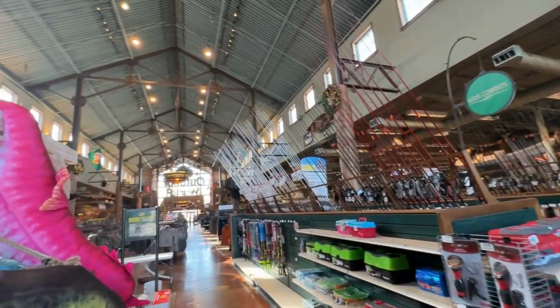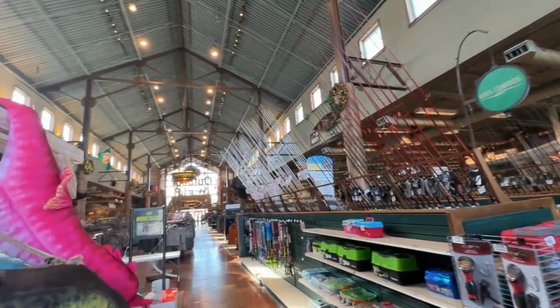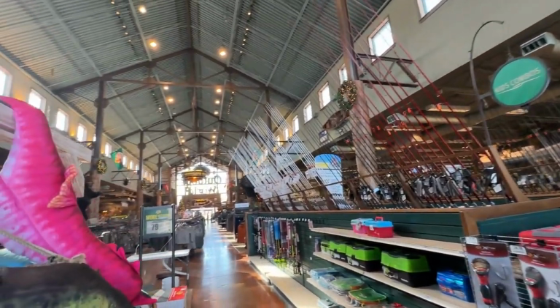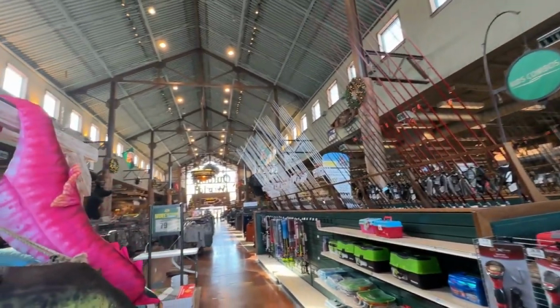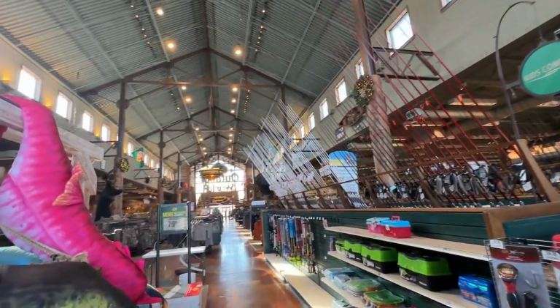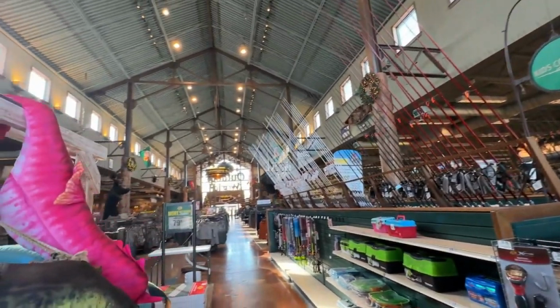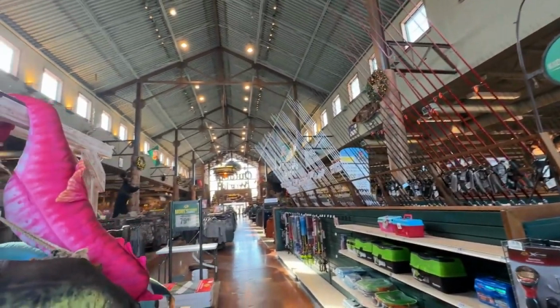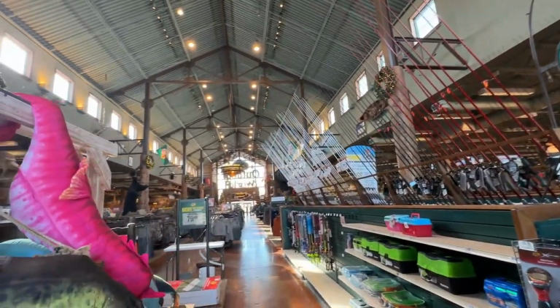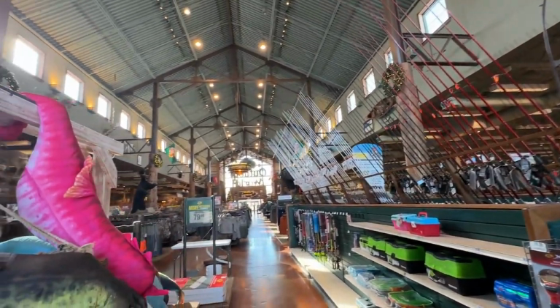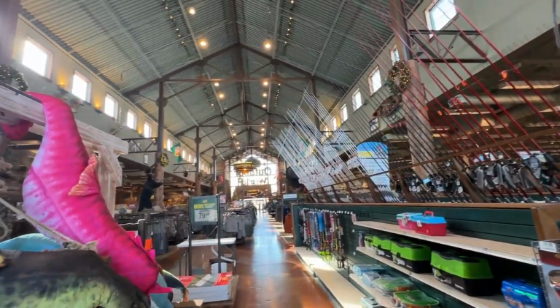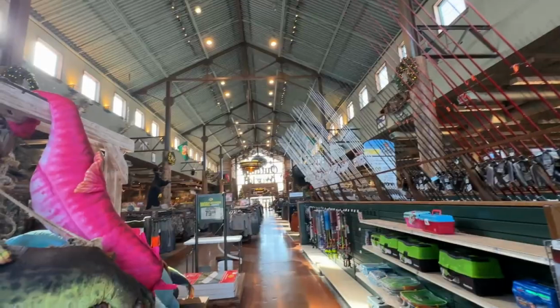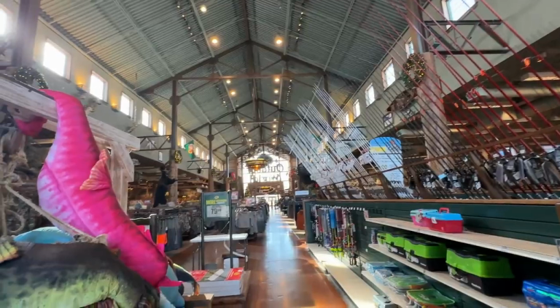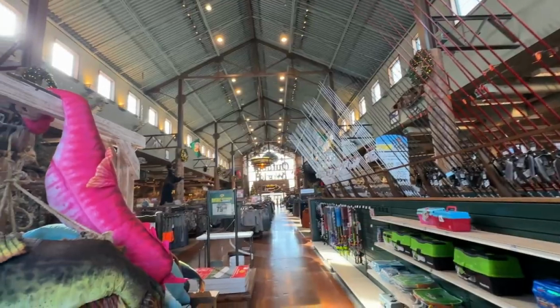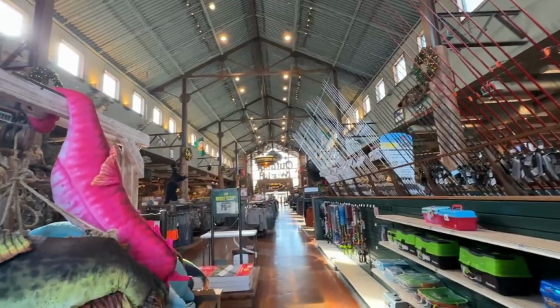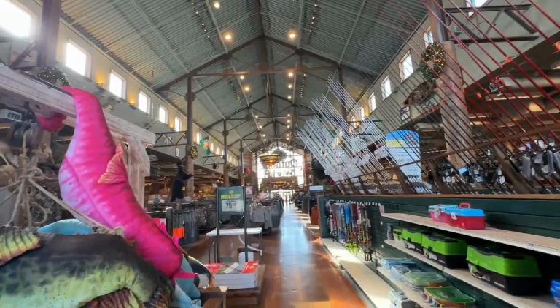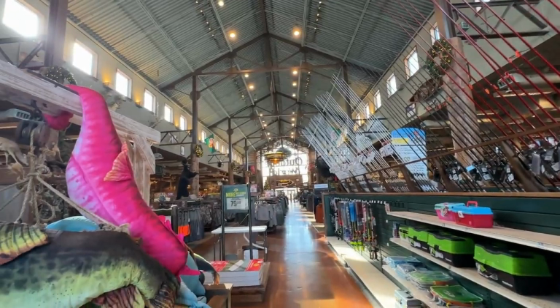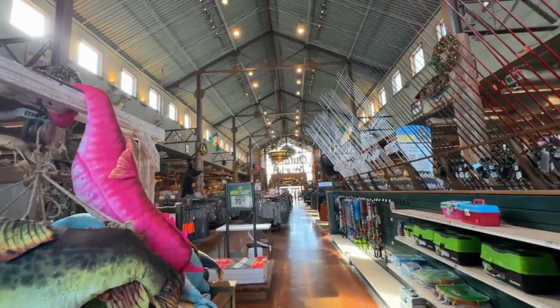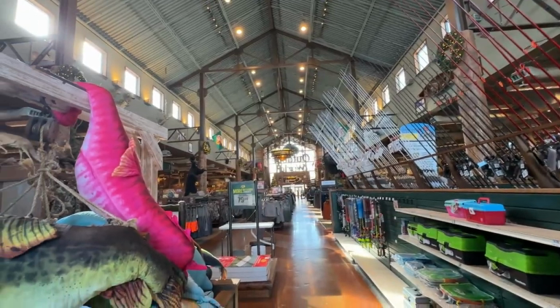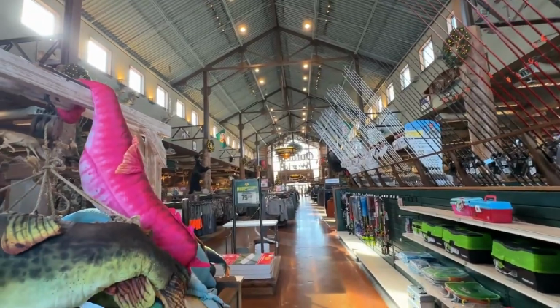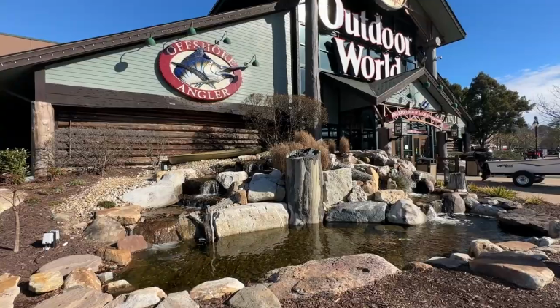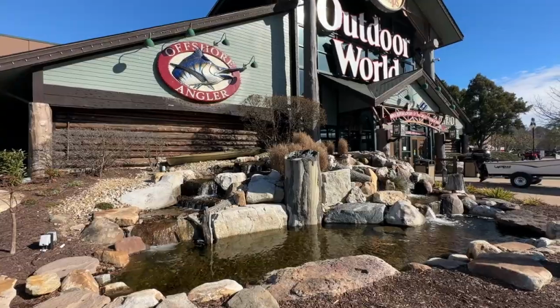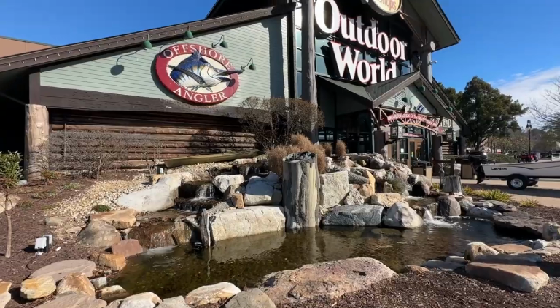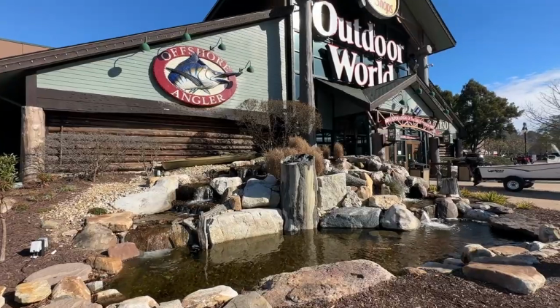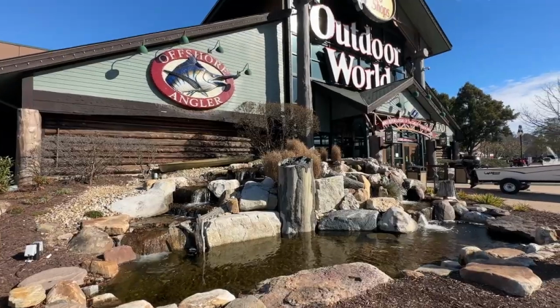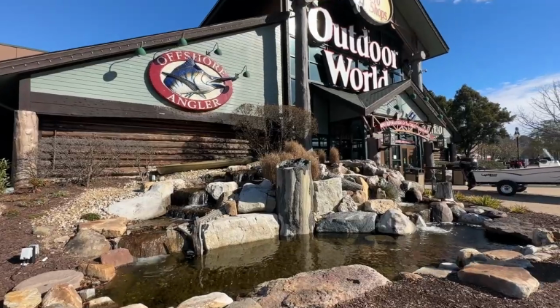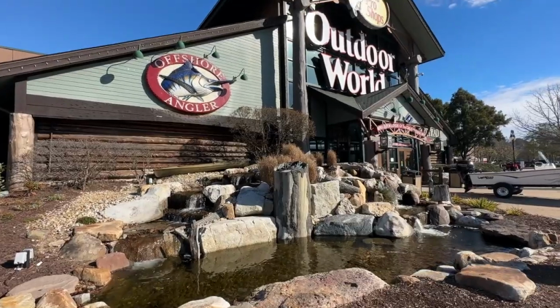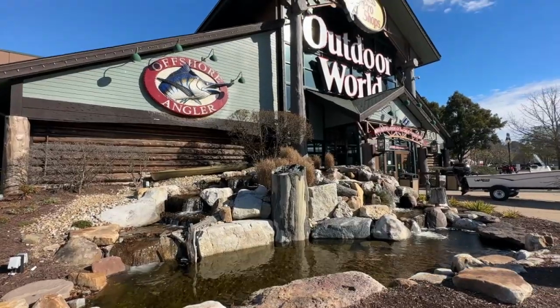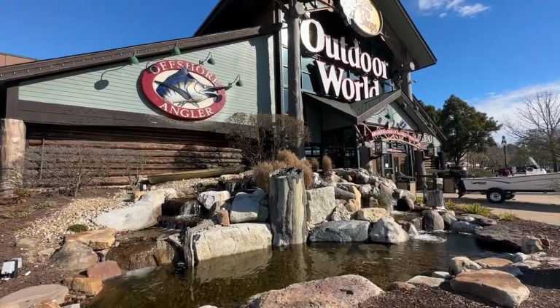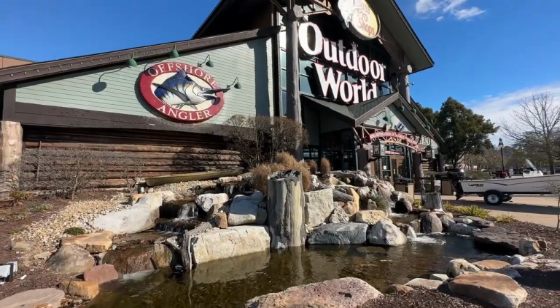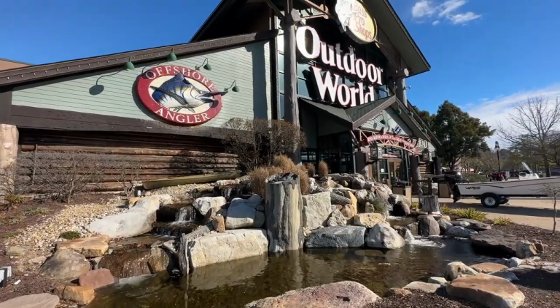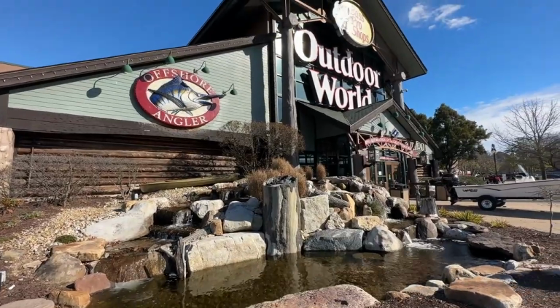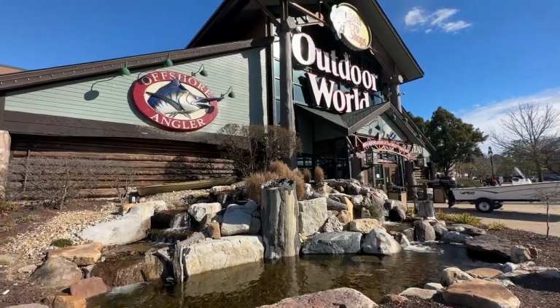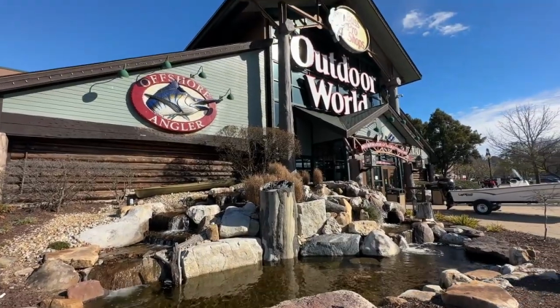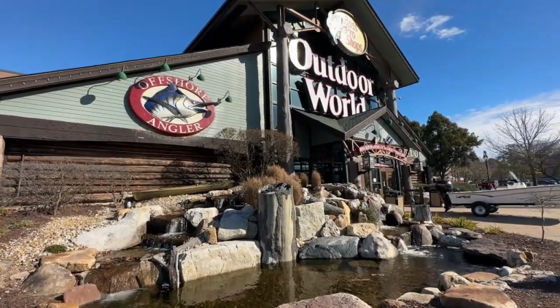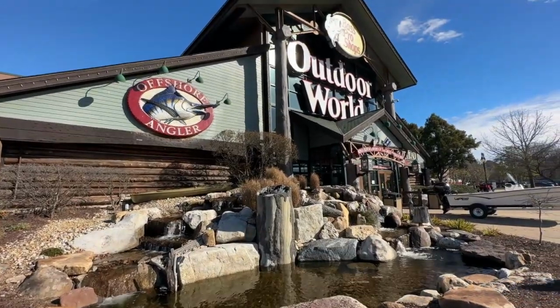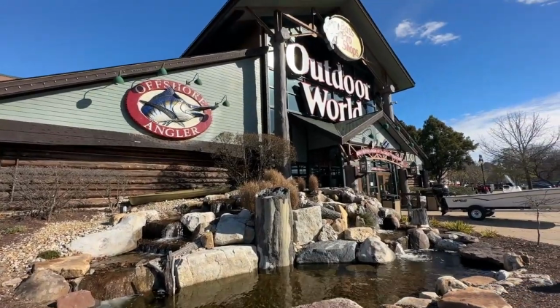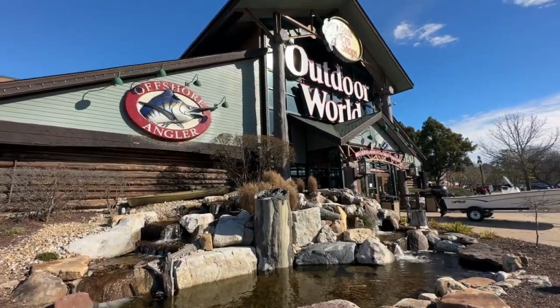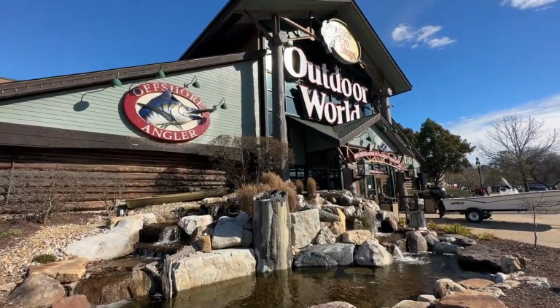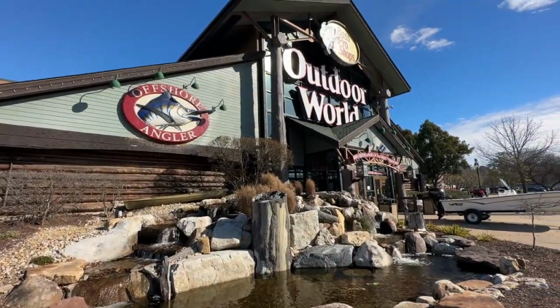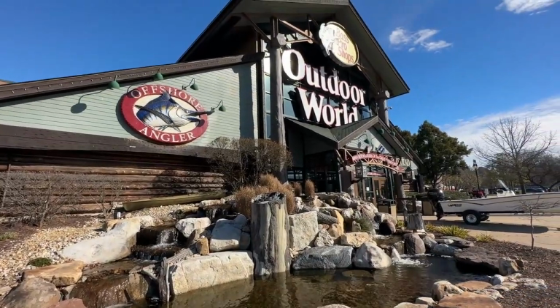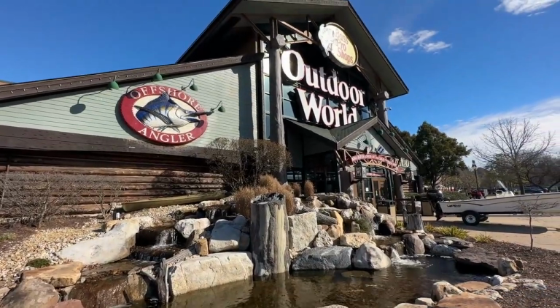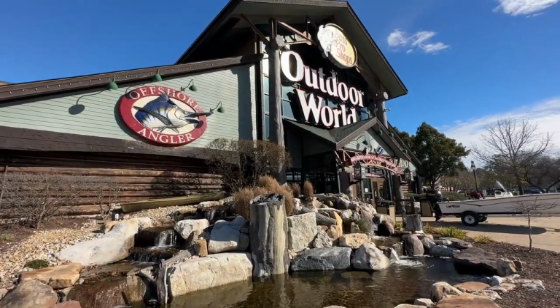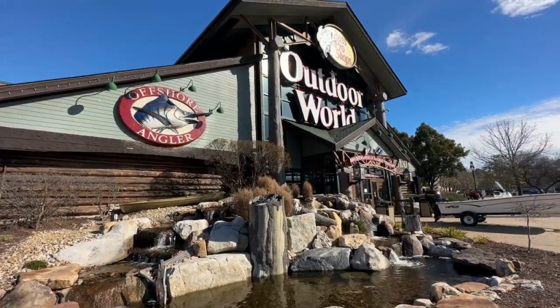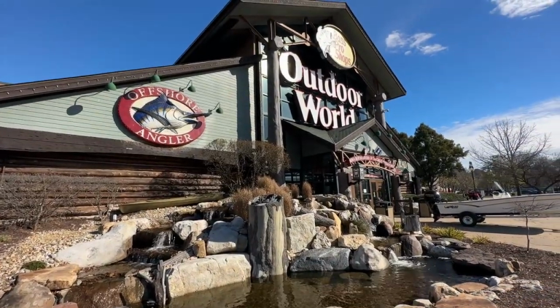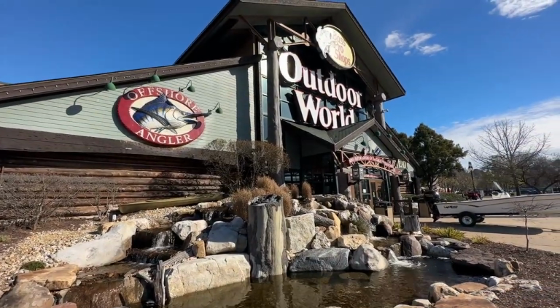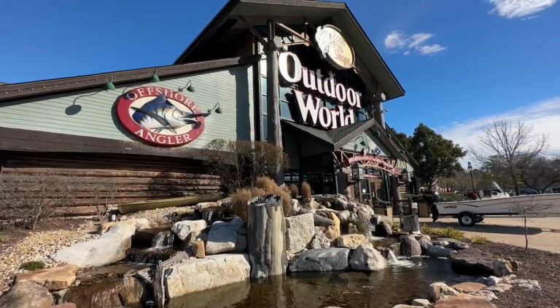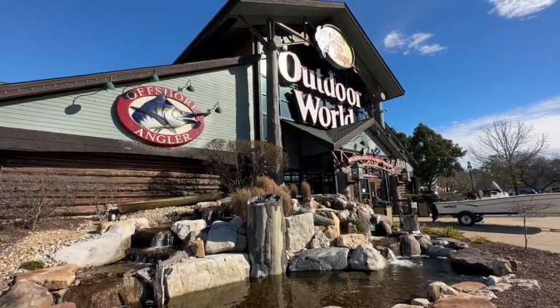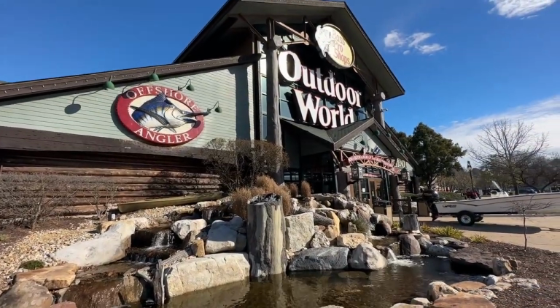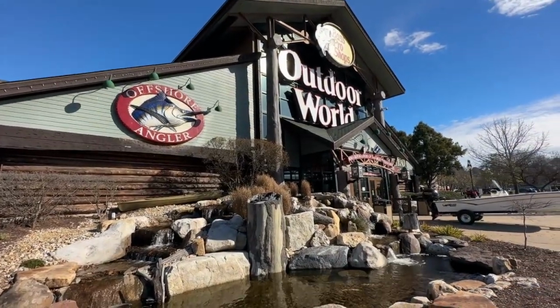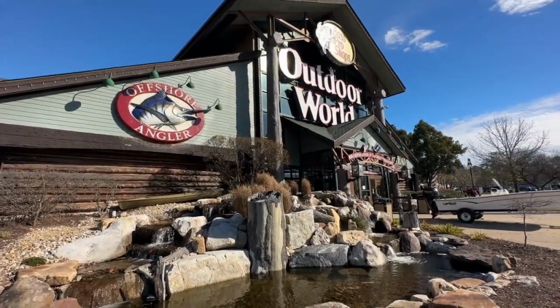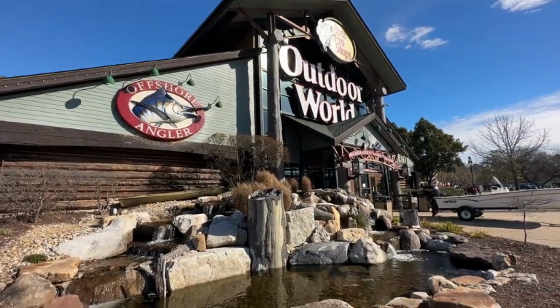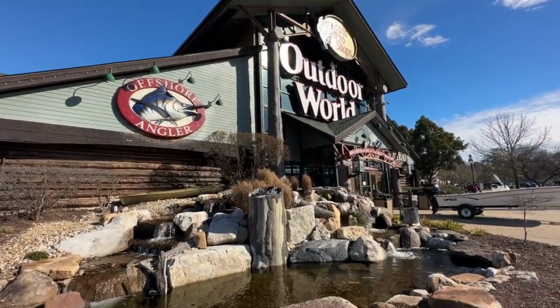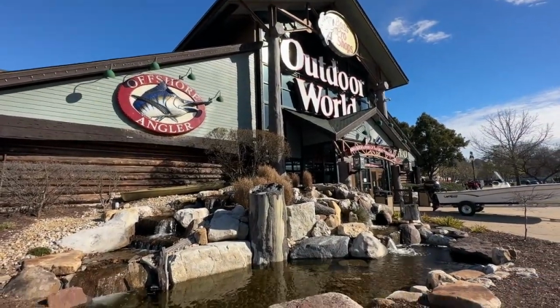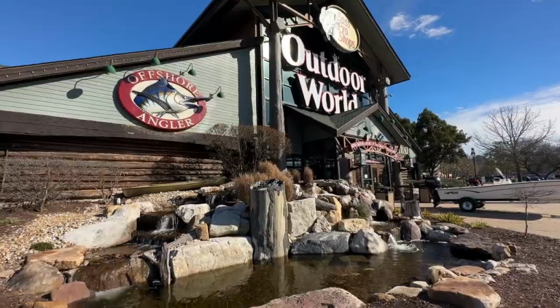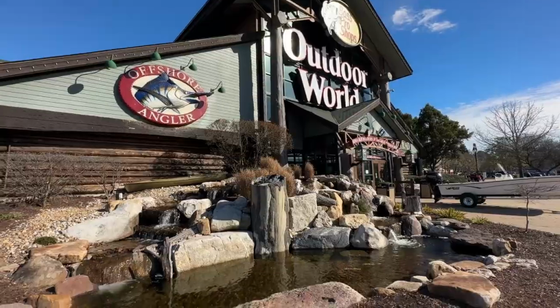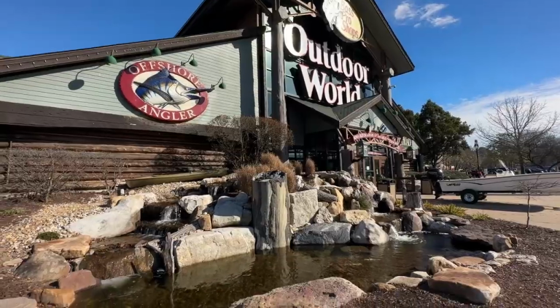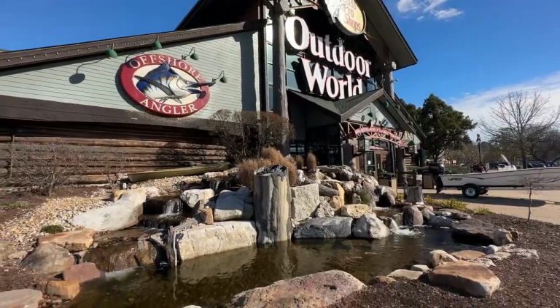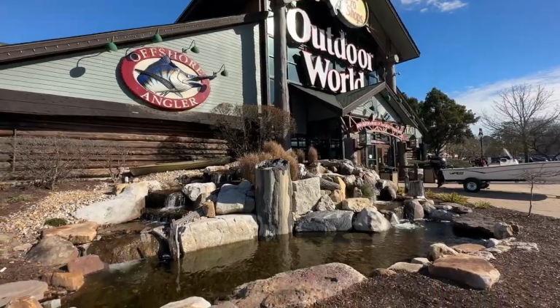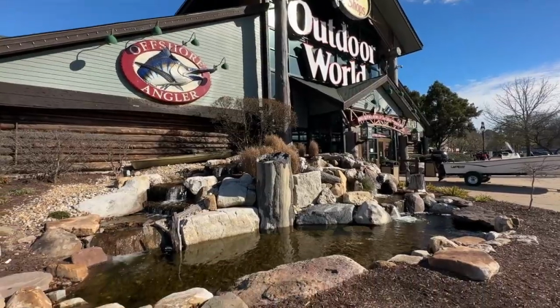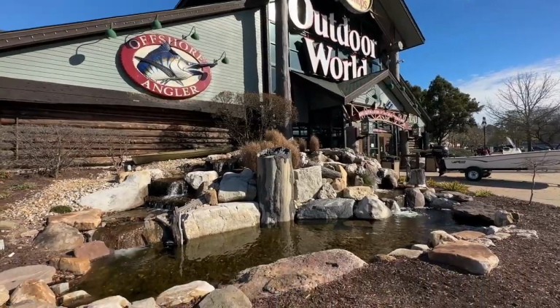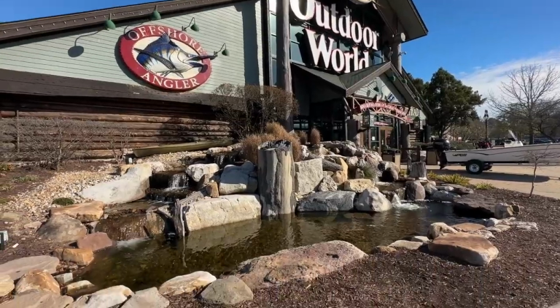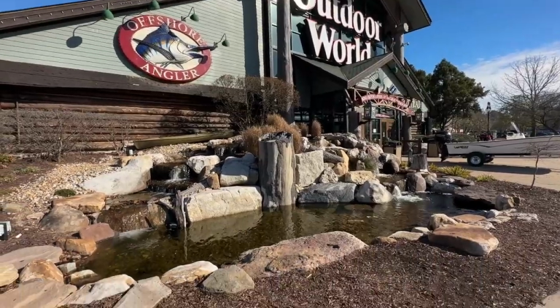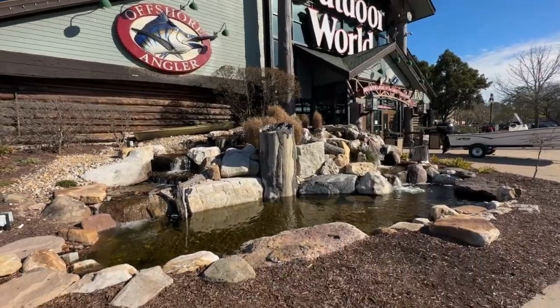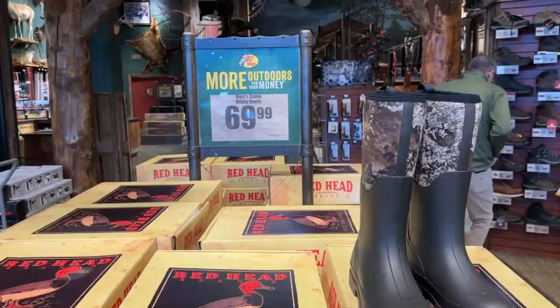In this video, I'll highlight some of the best deals they have going on right now, so stay tuned while we check out Bass Pro Shop in January 2023.